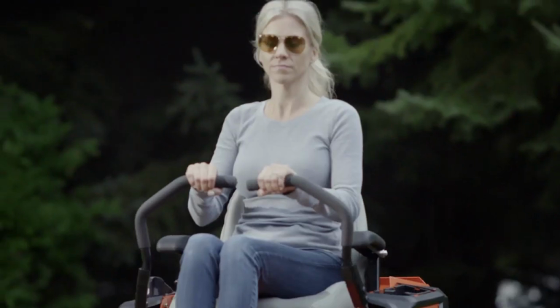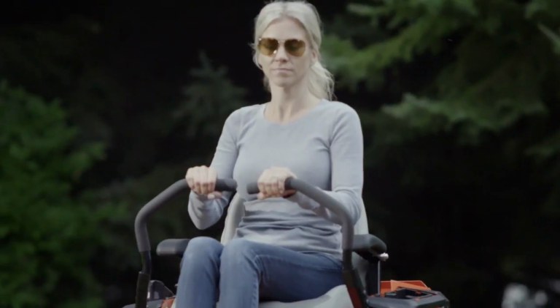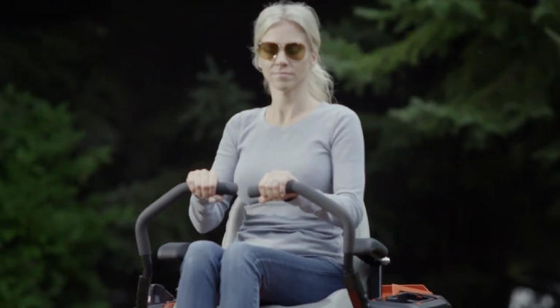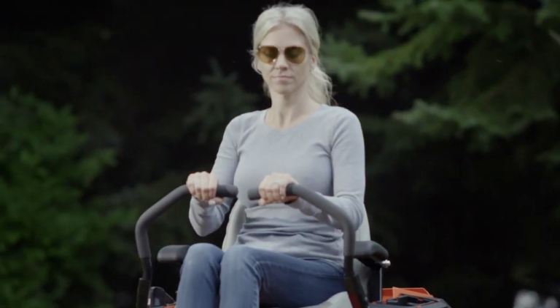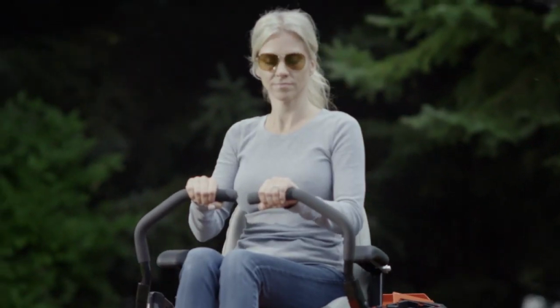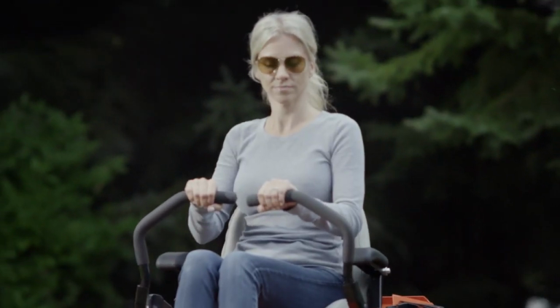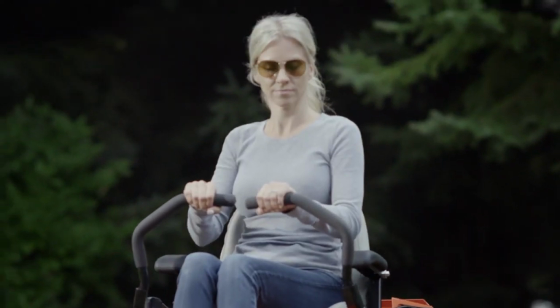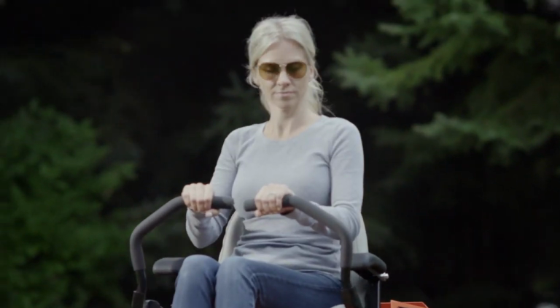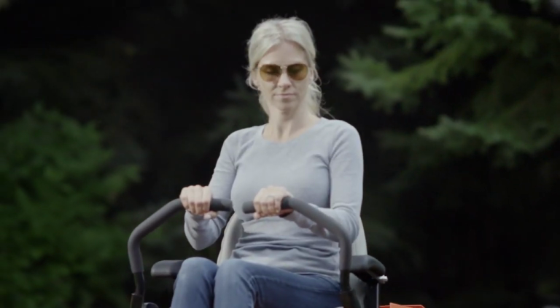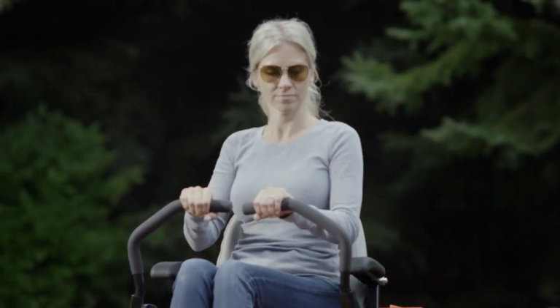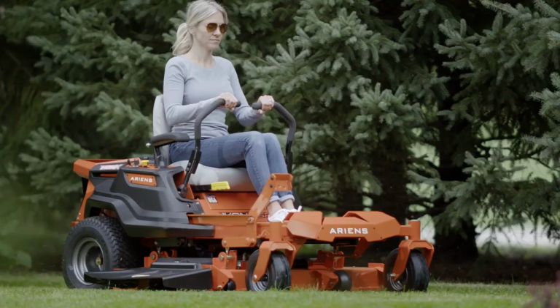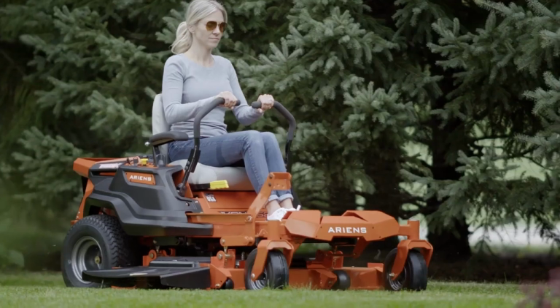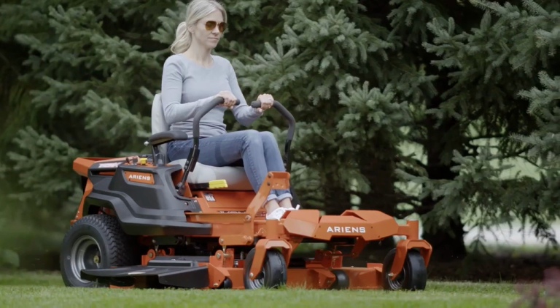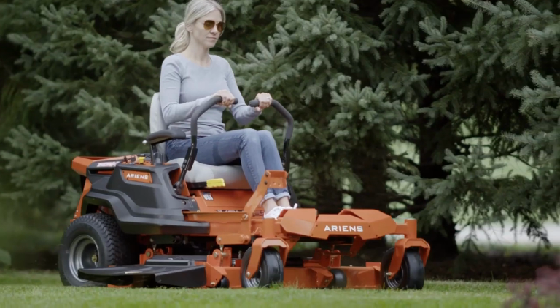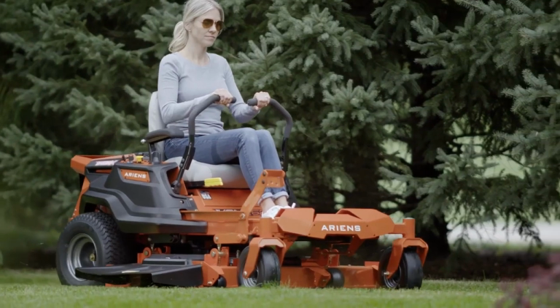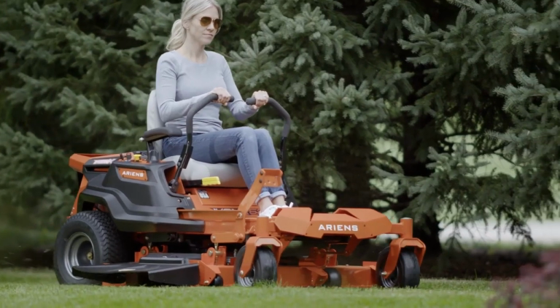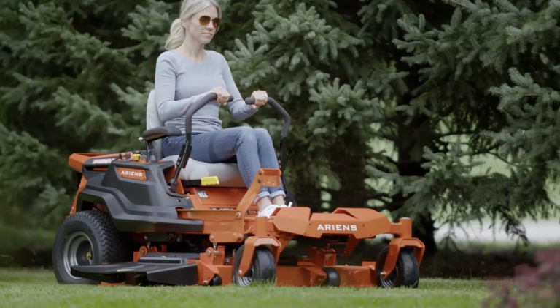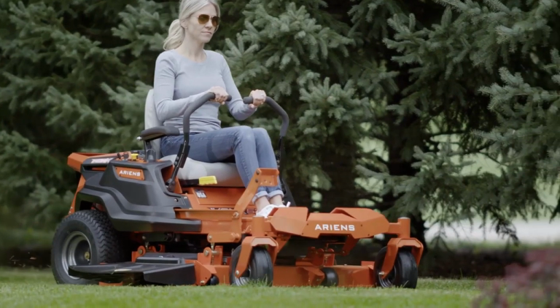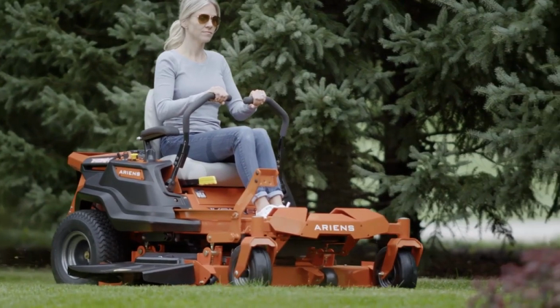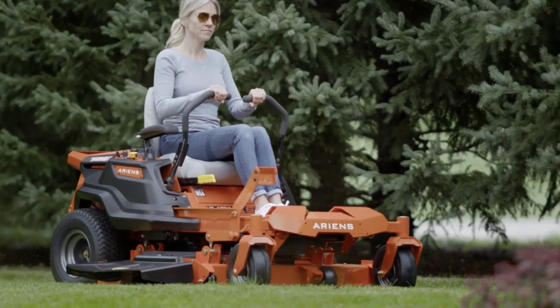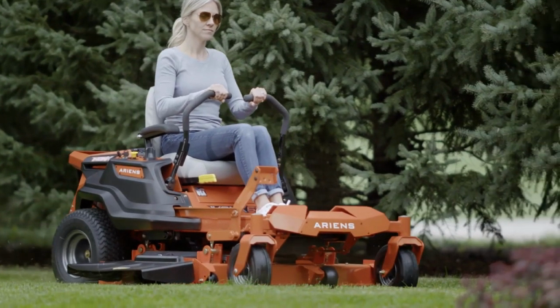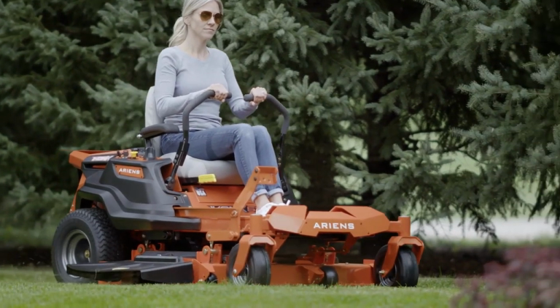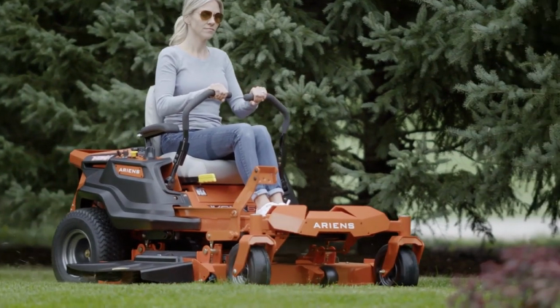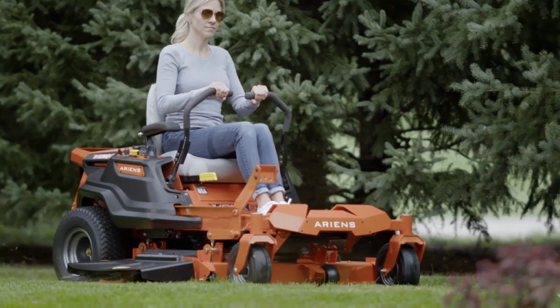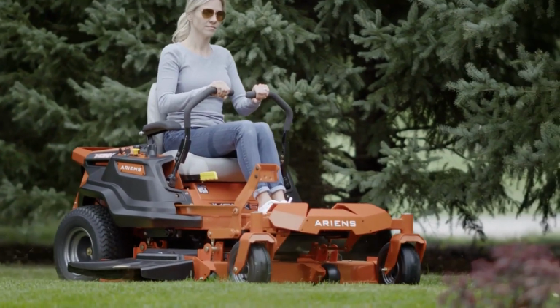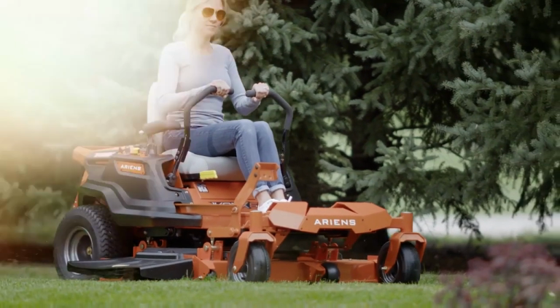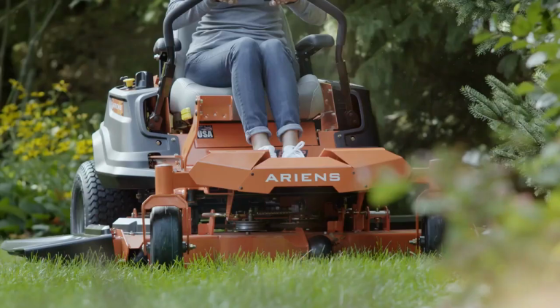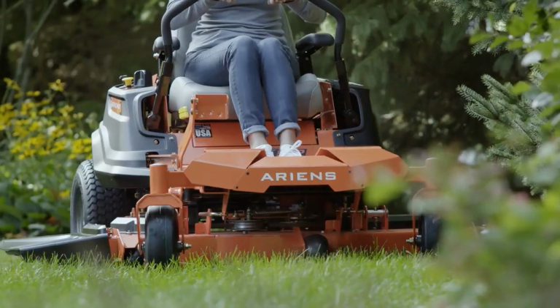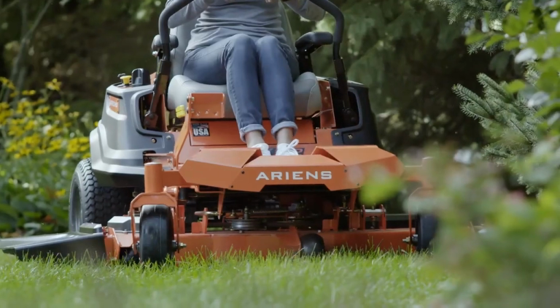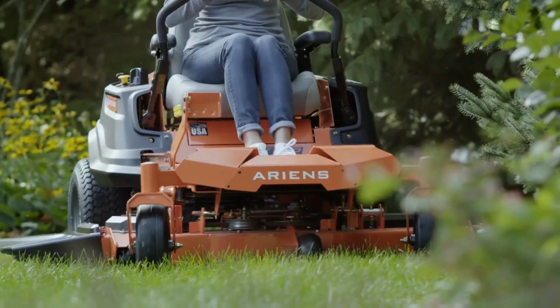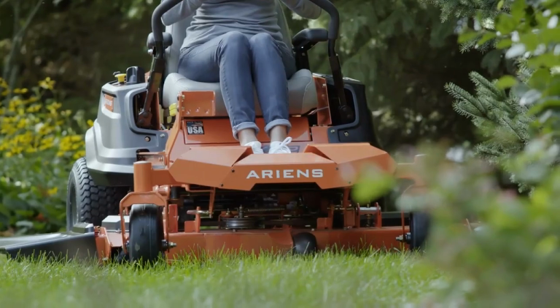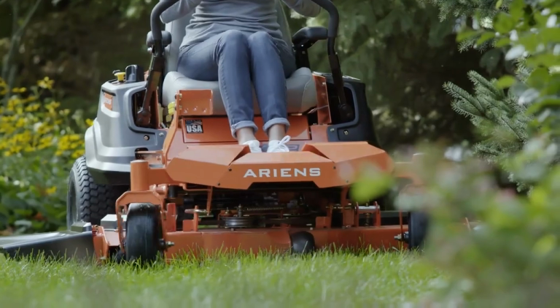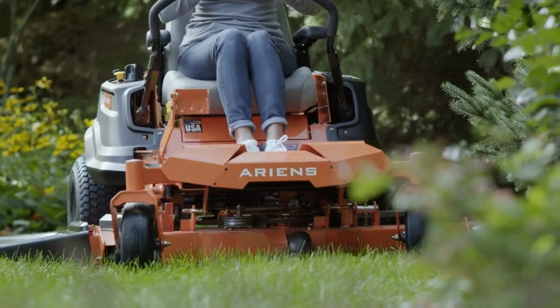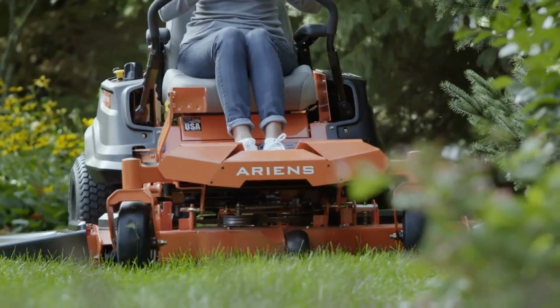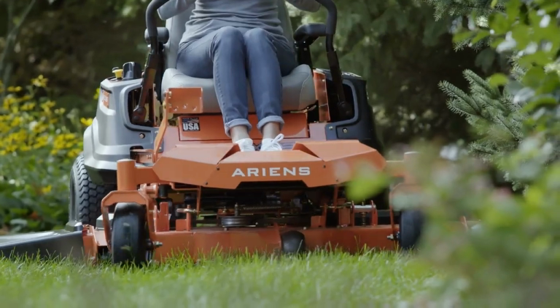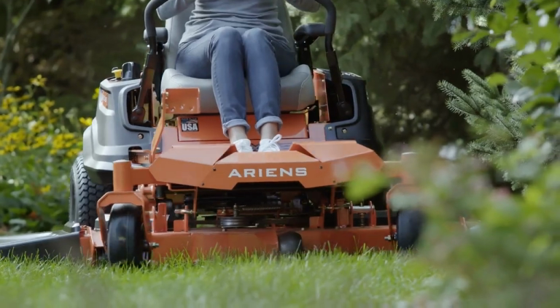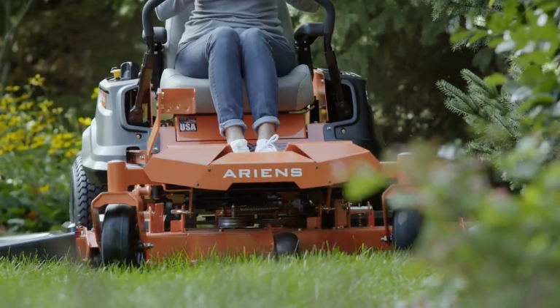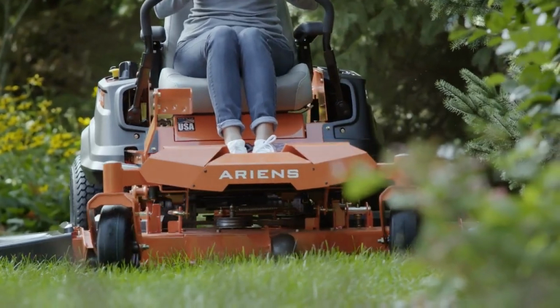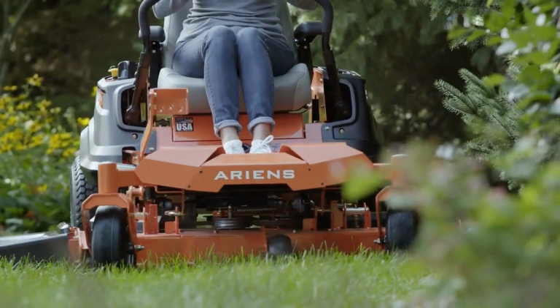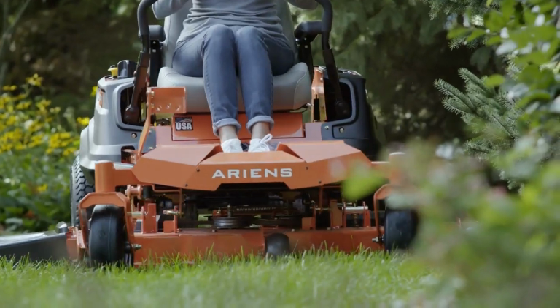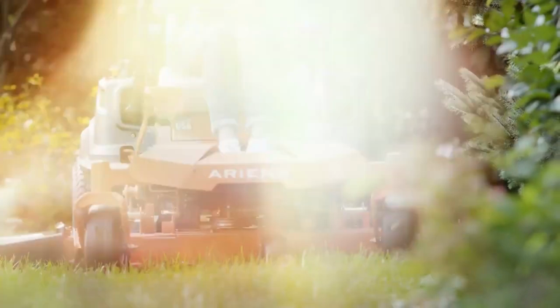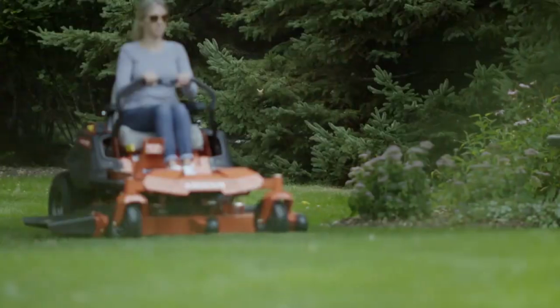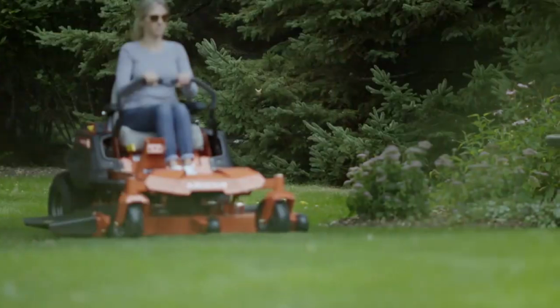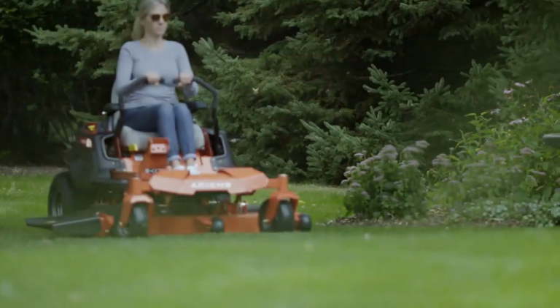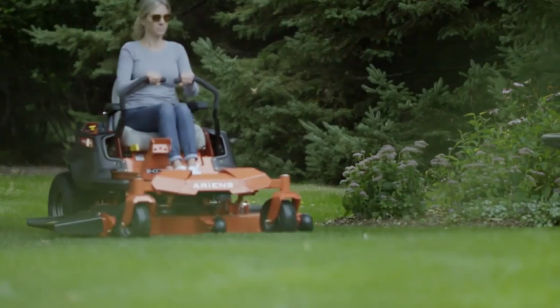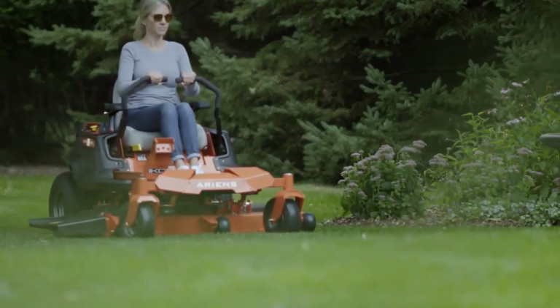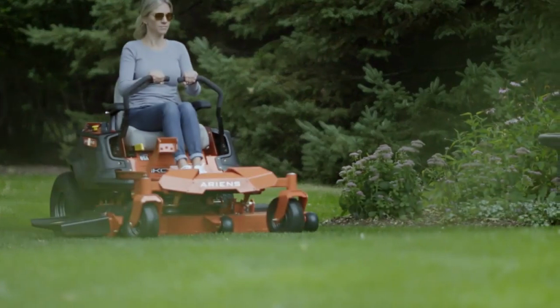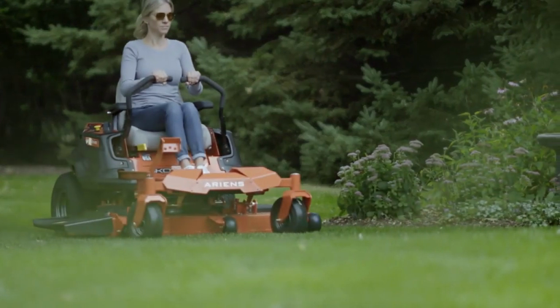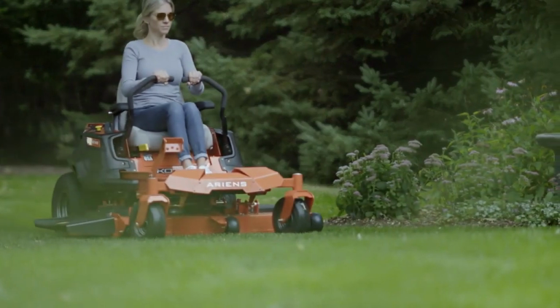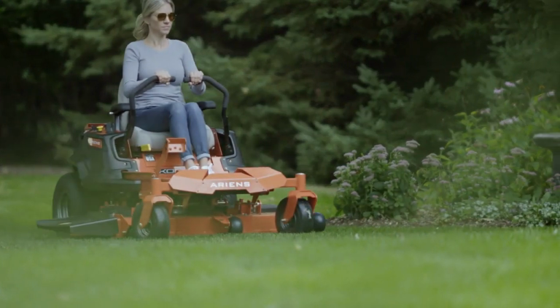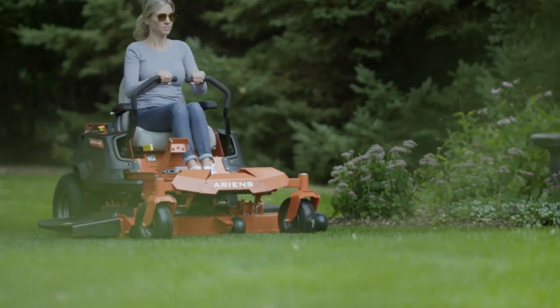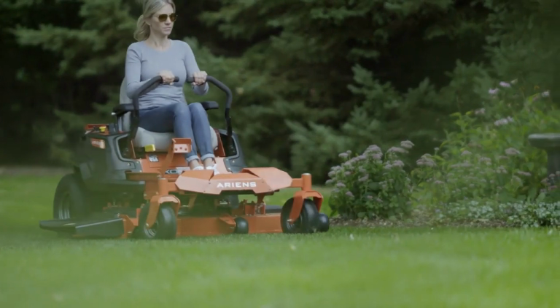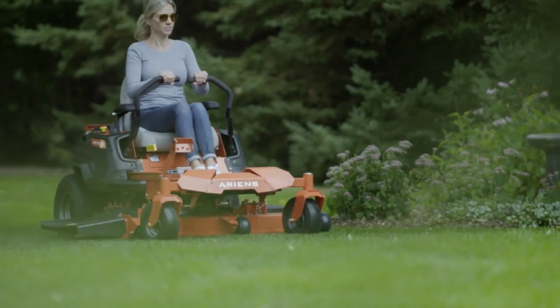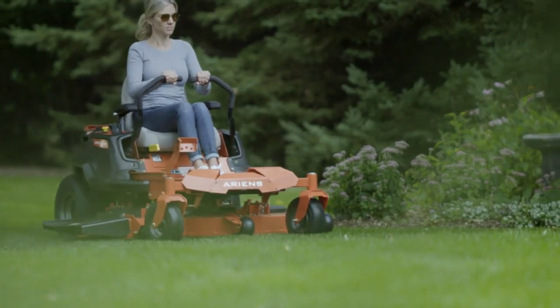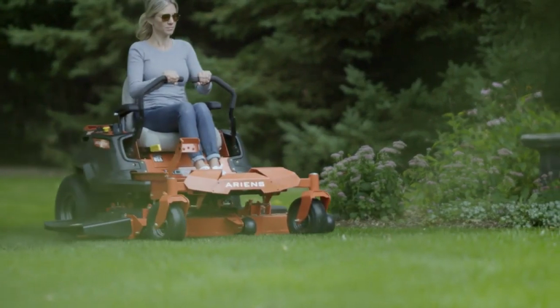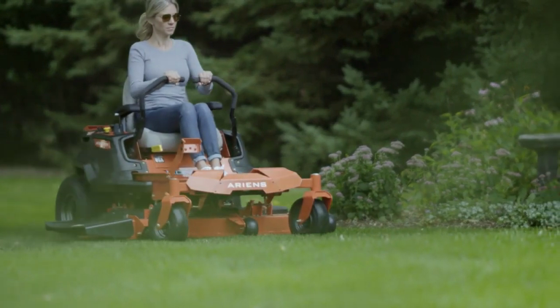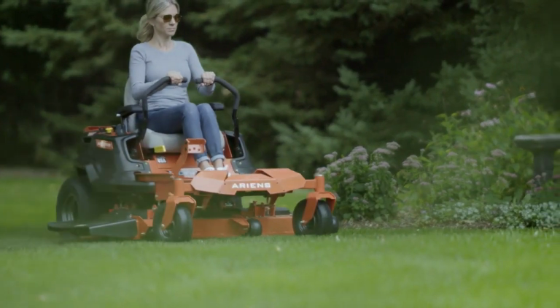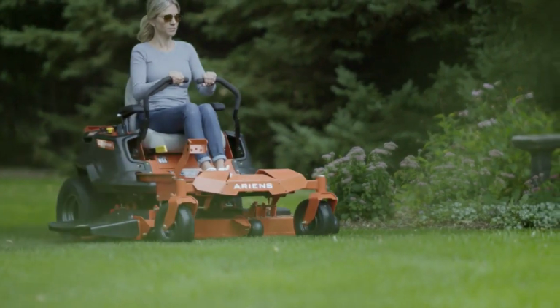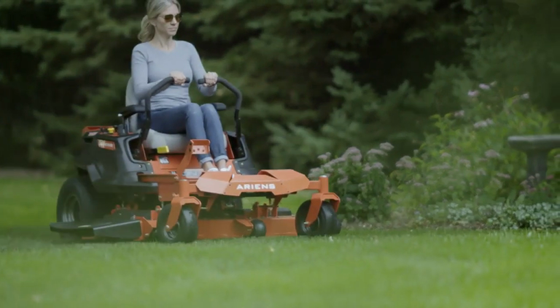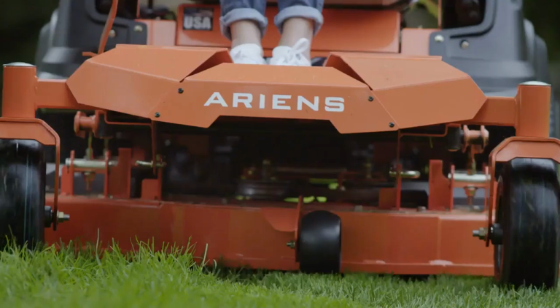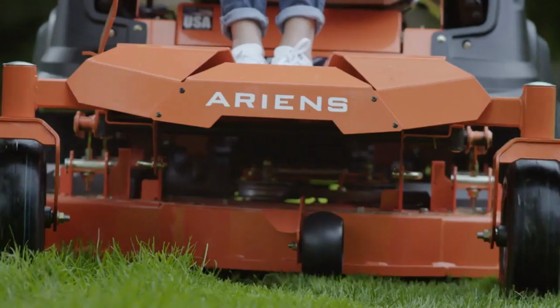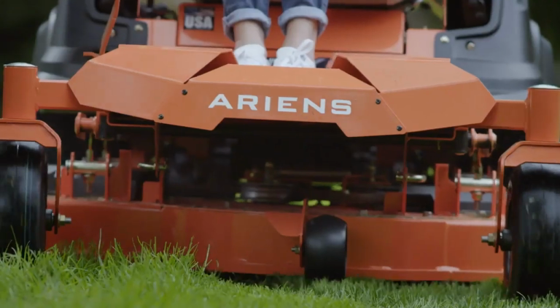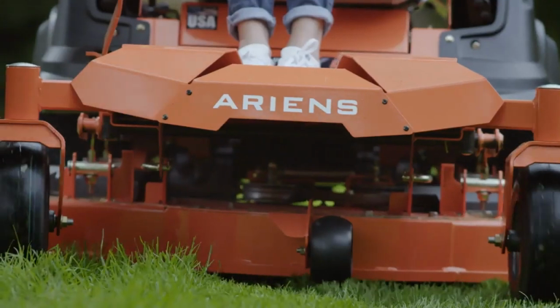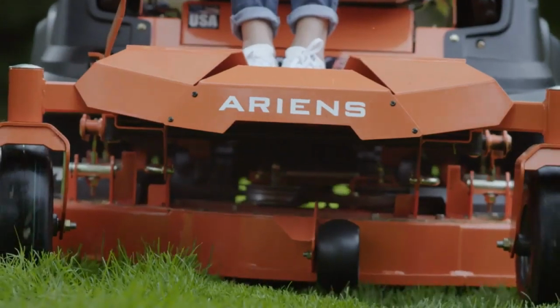More than a zero-turn mower, this is a difference maker. This is the Icon X from Aarons.